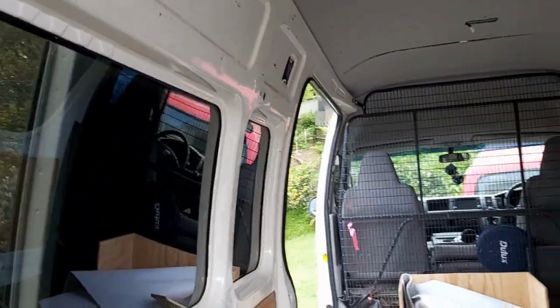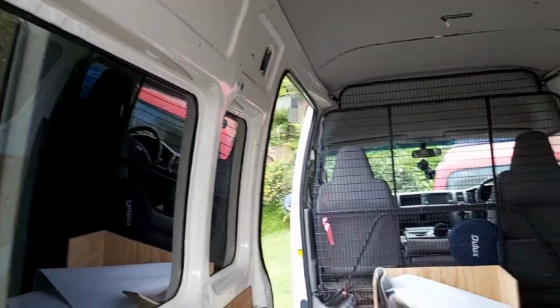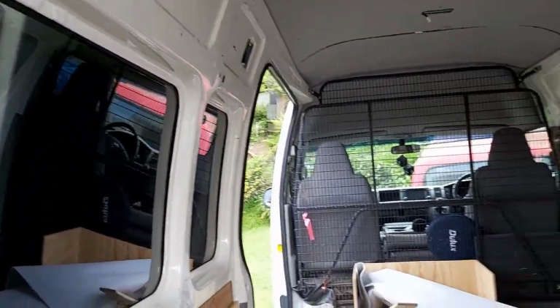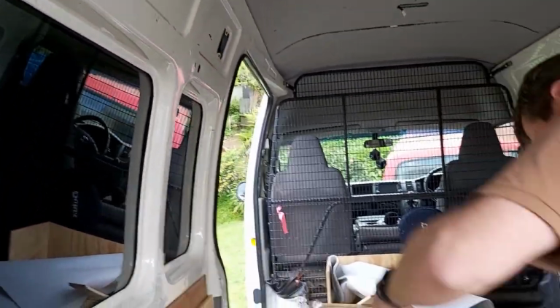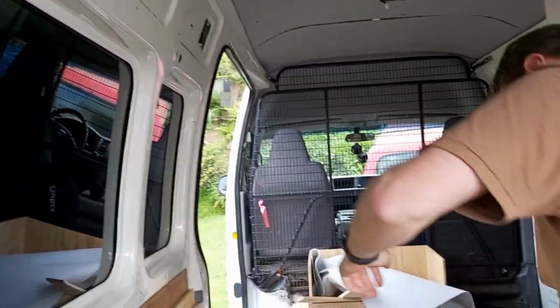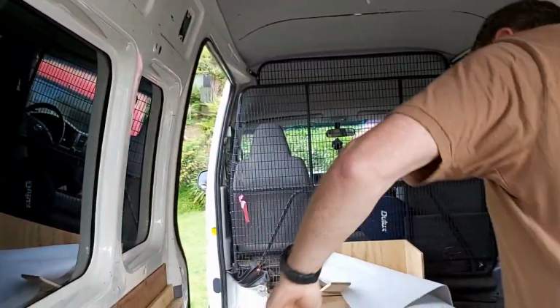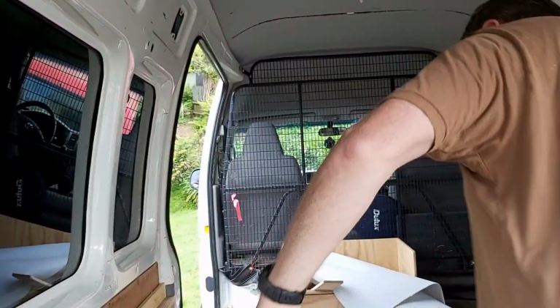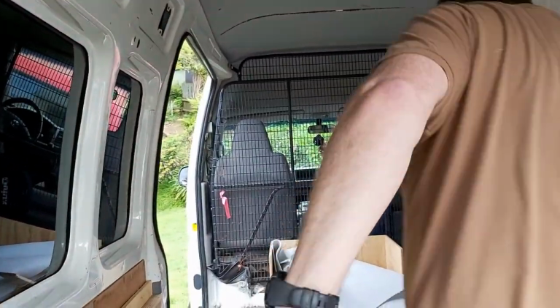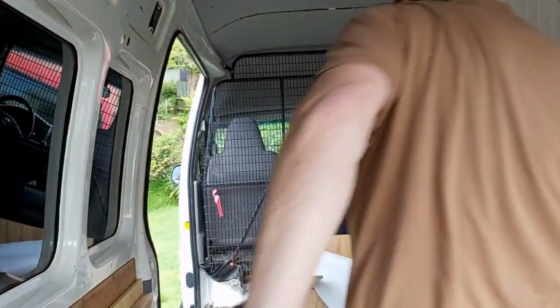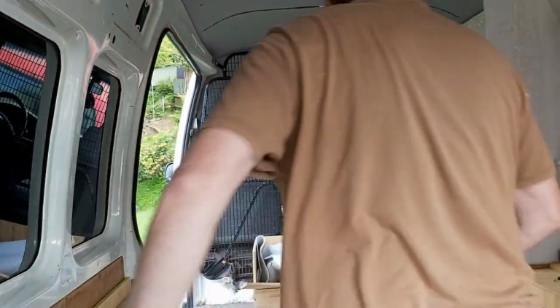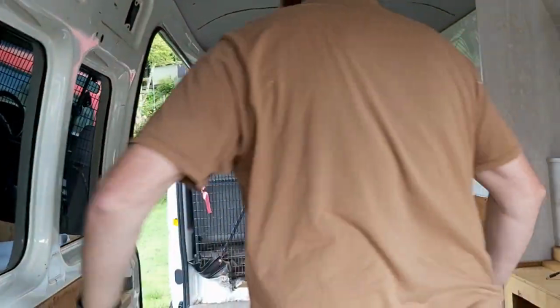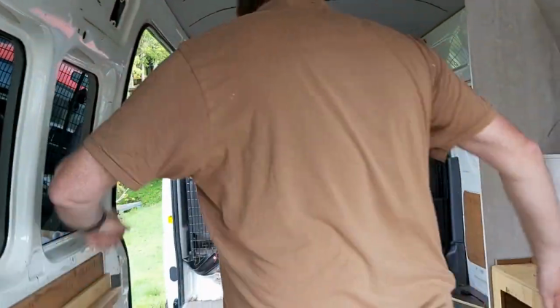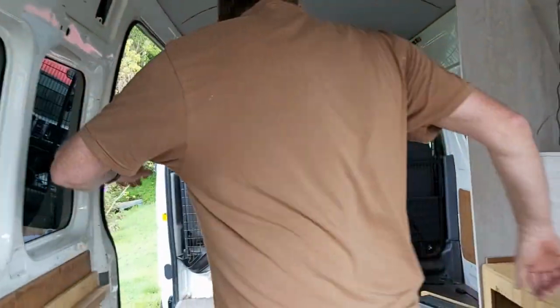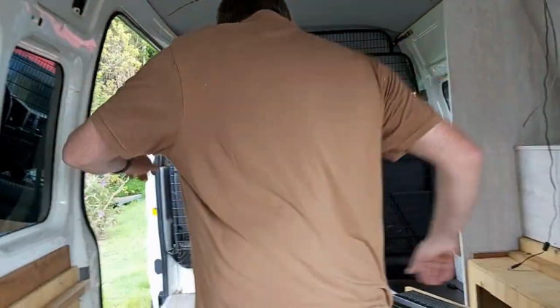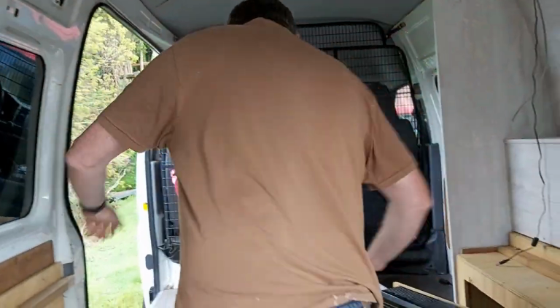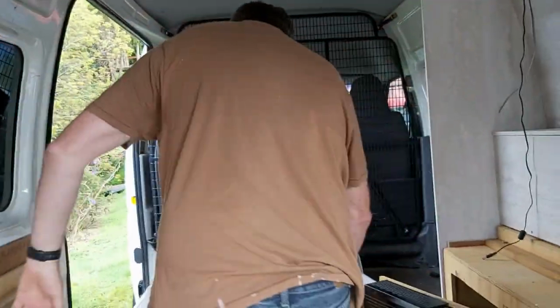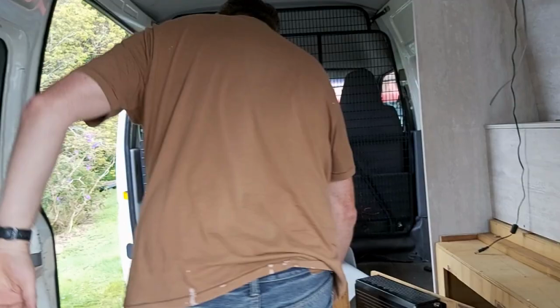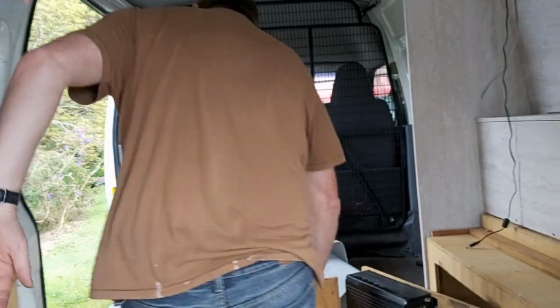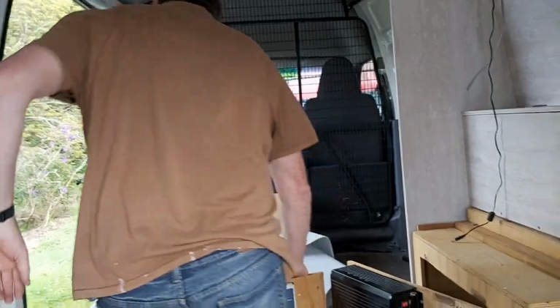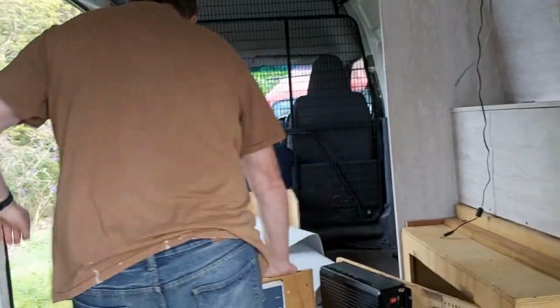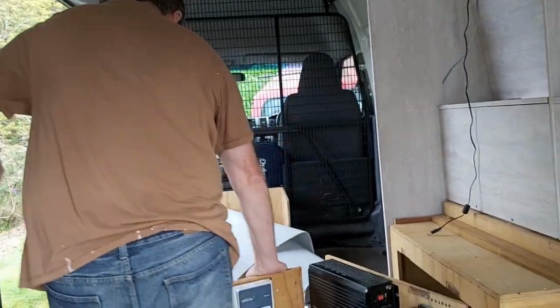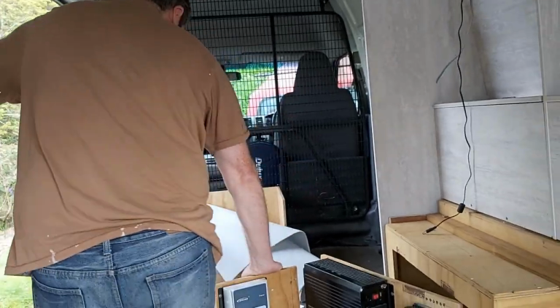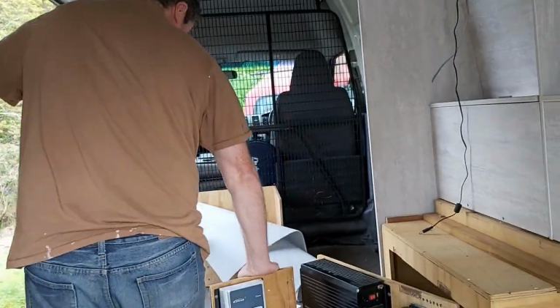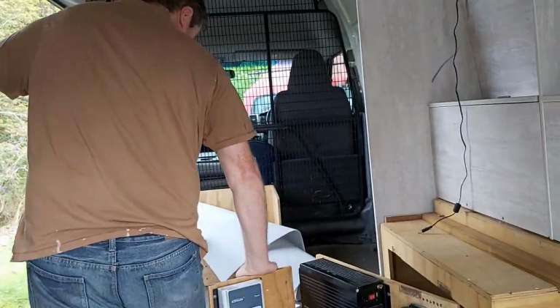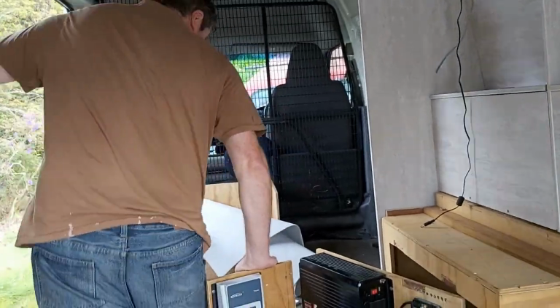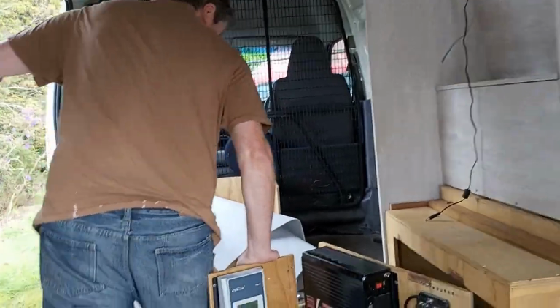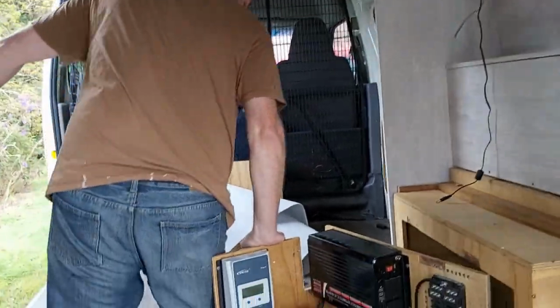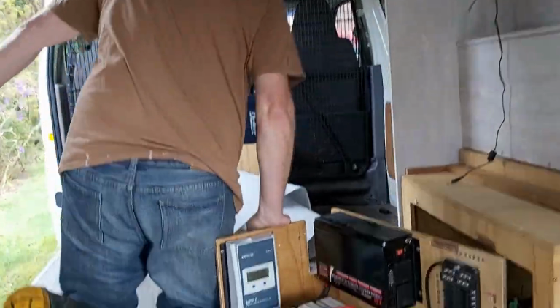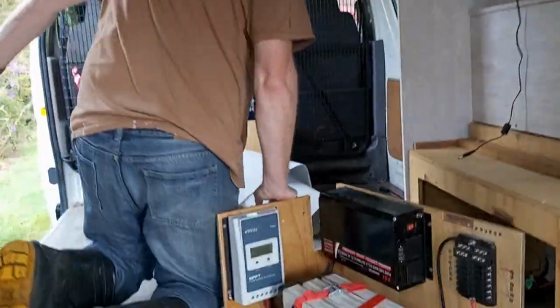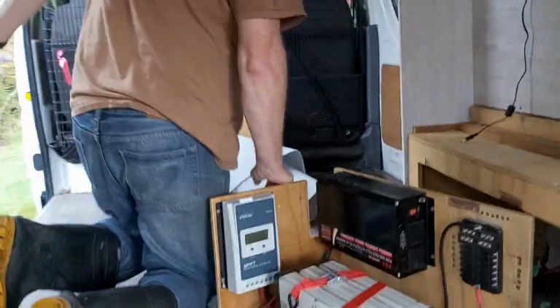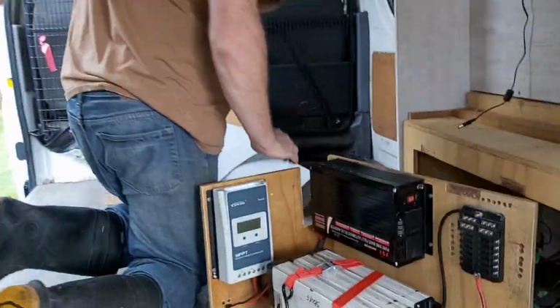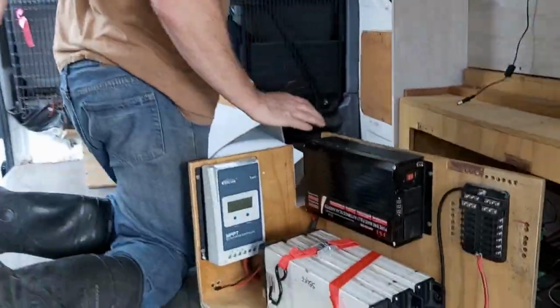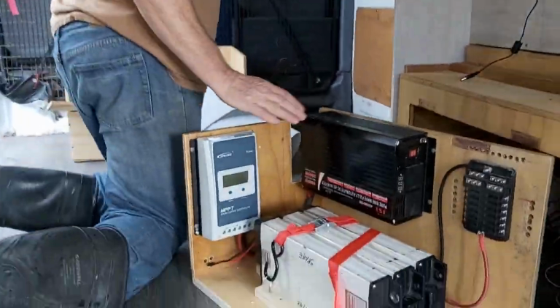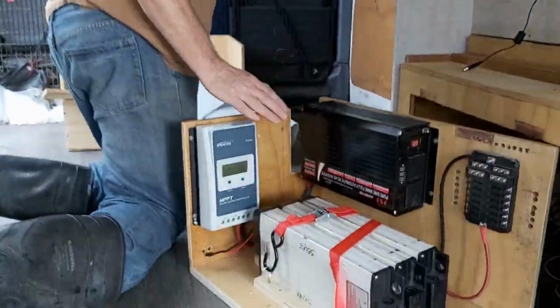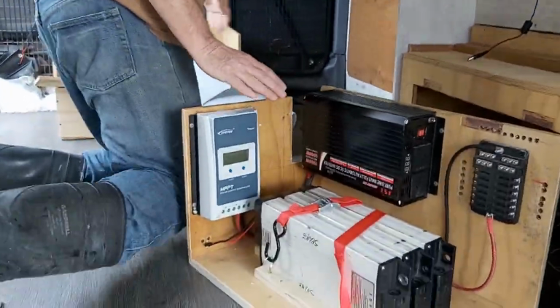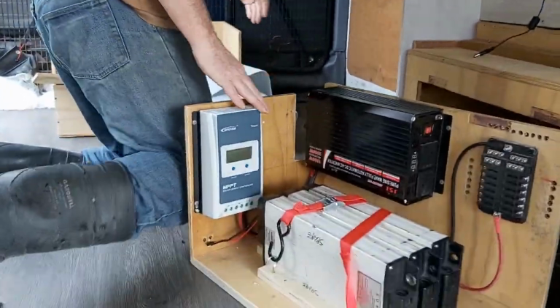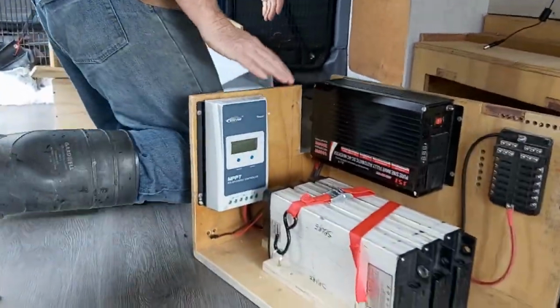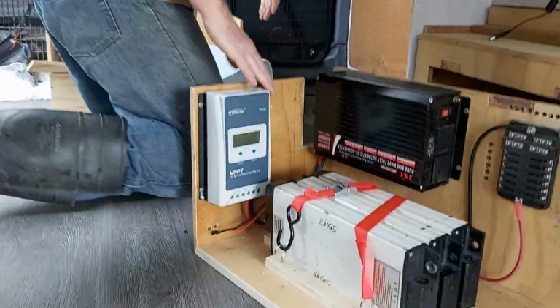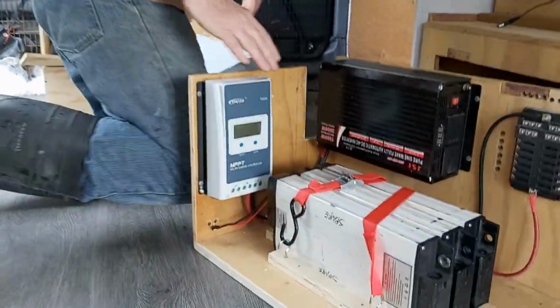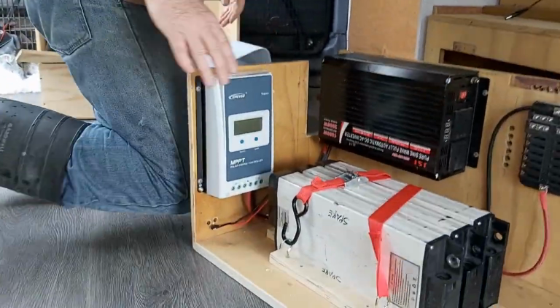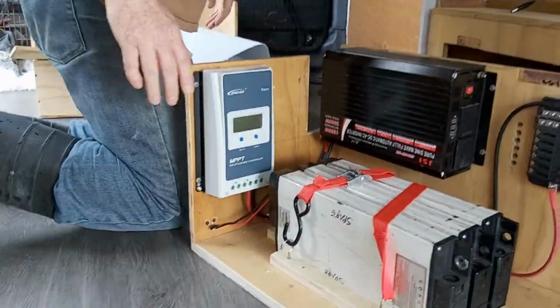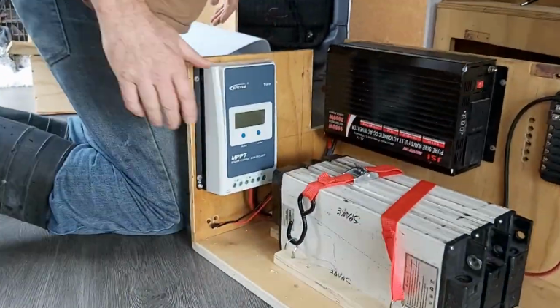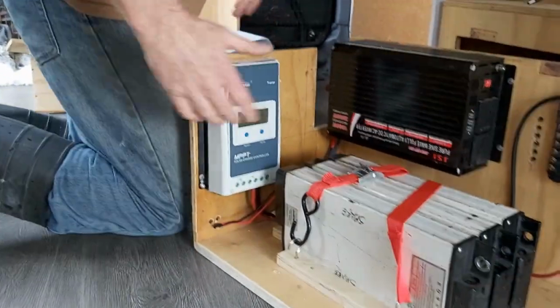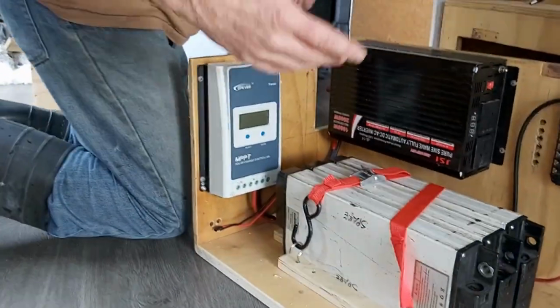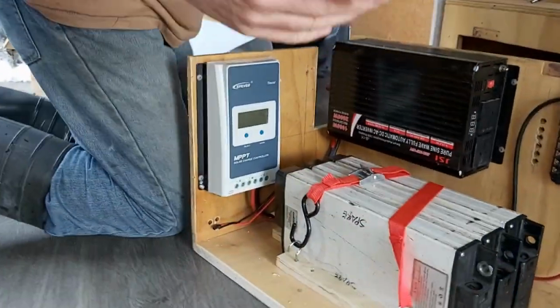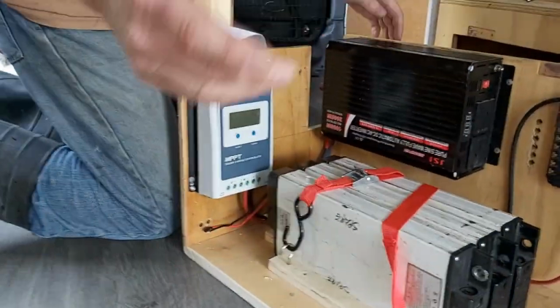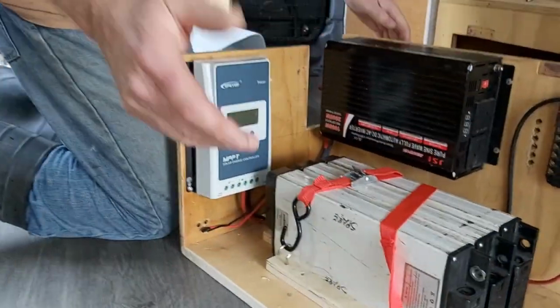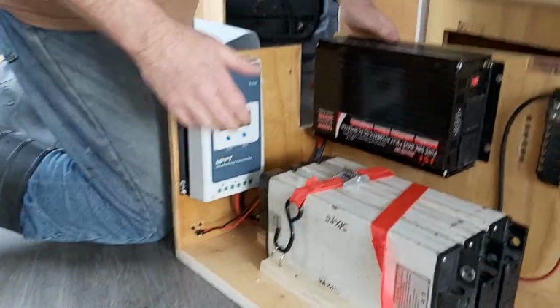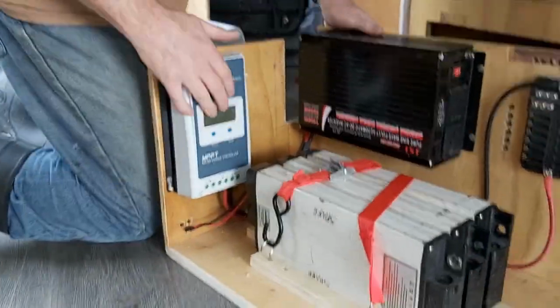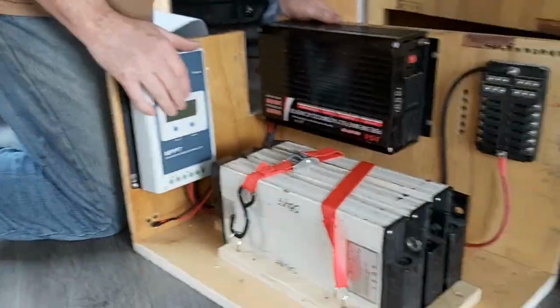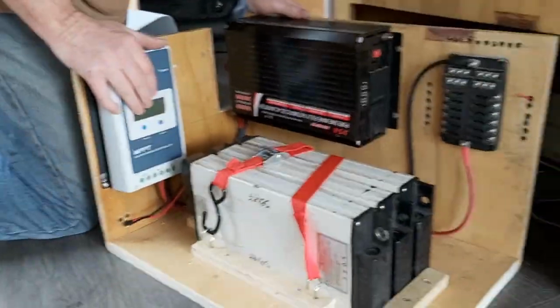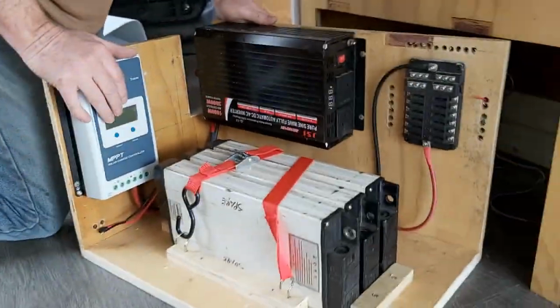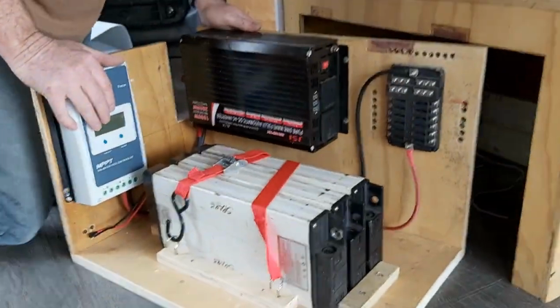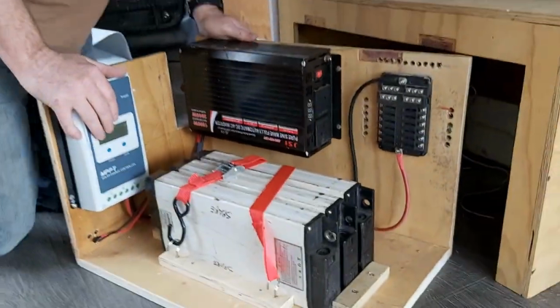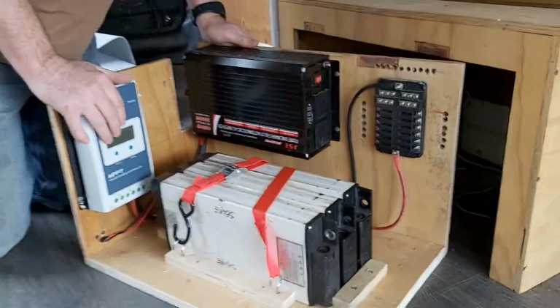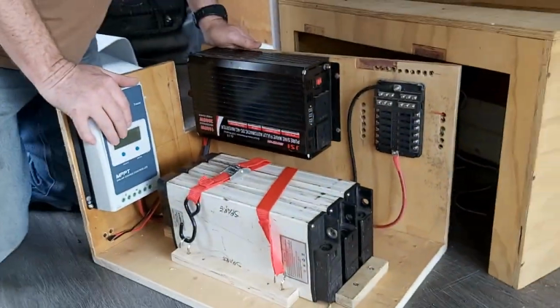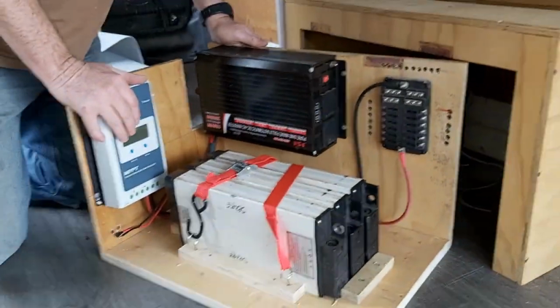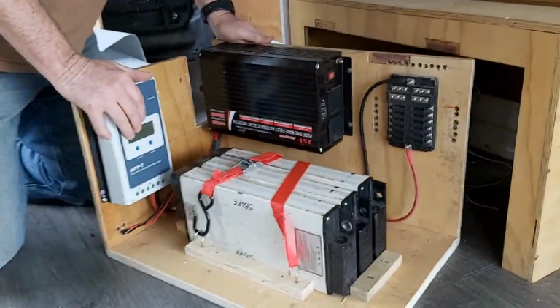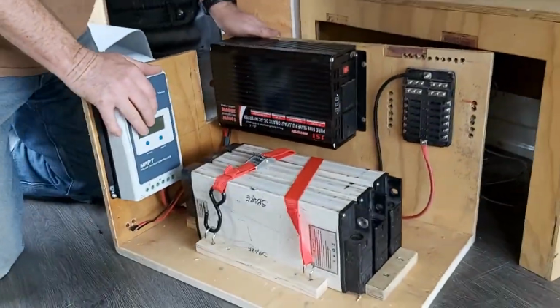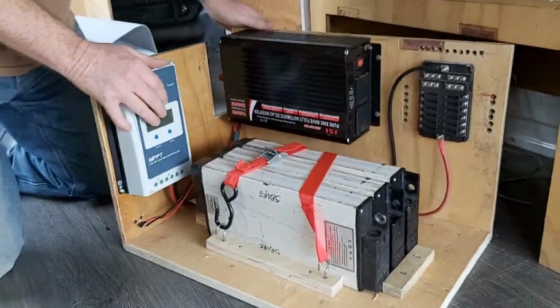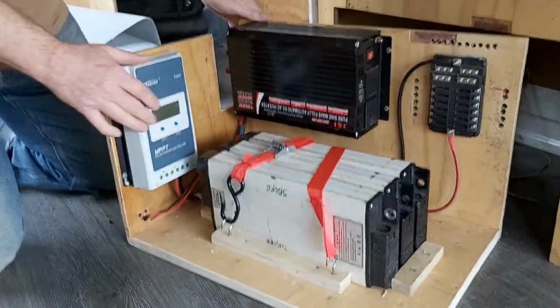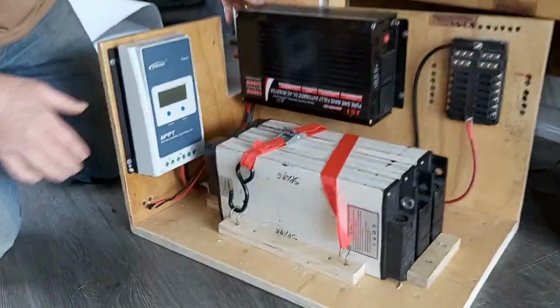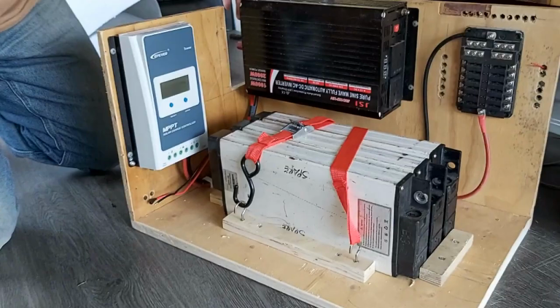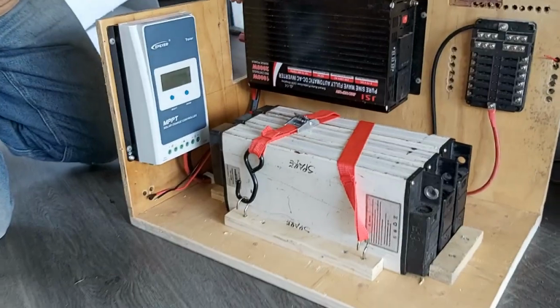Right, I'll just run you through this little setup here. This is our power centre - nerve centre - whatever you want to call it.